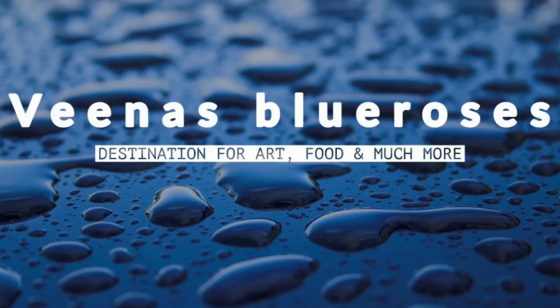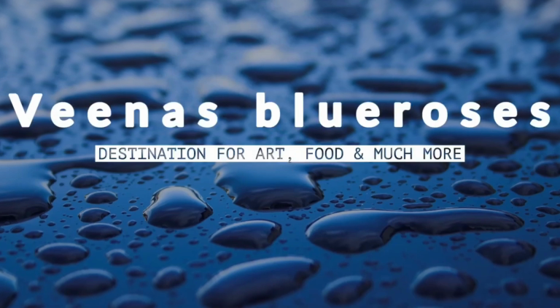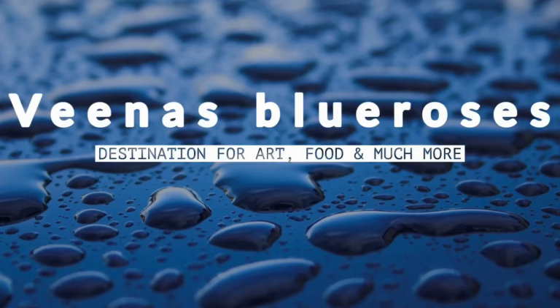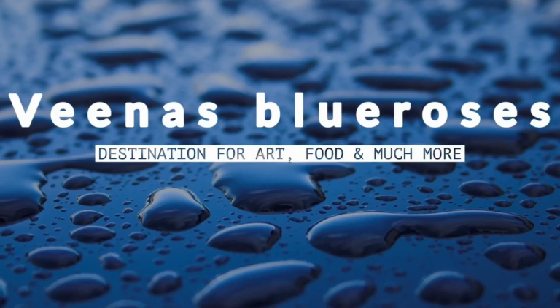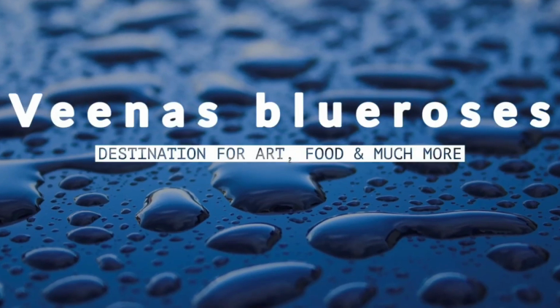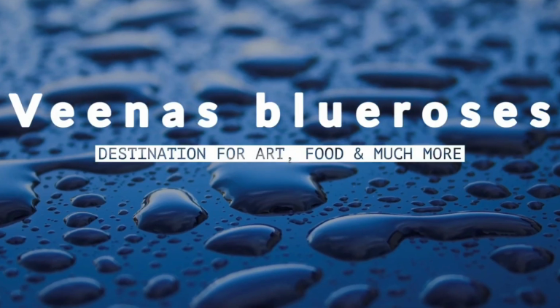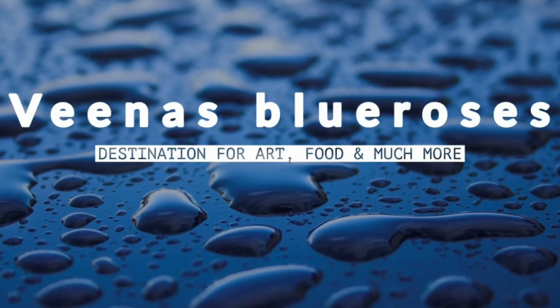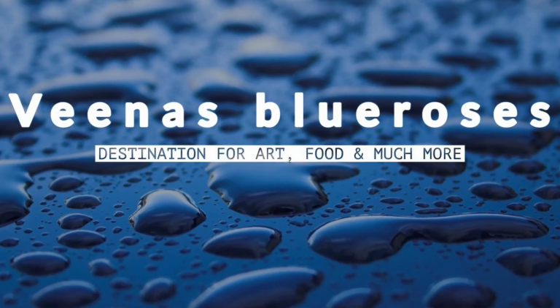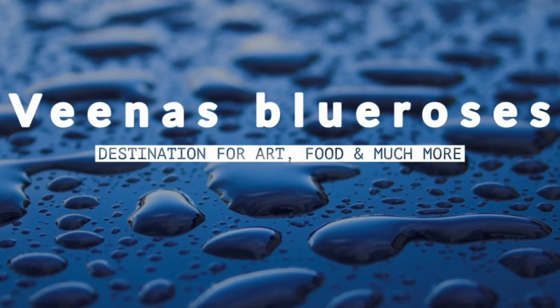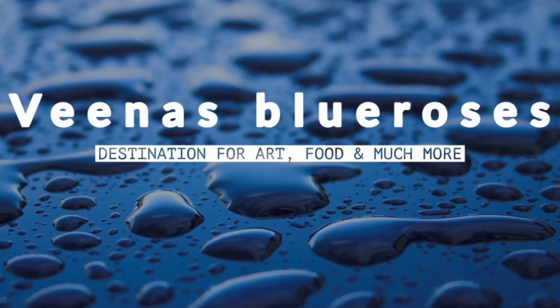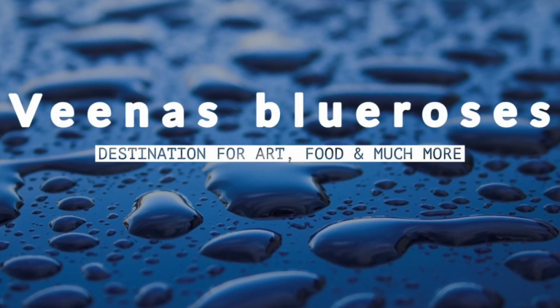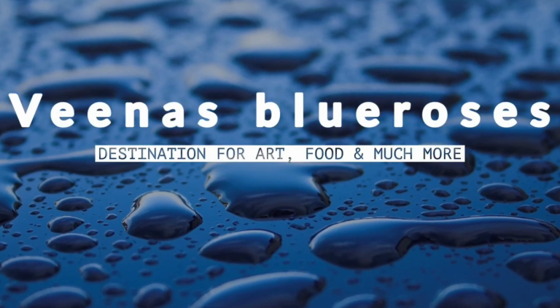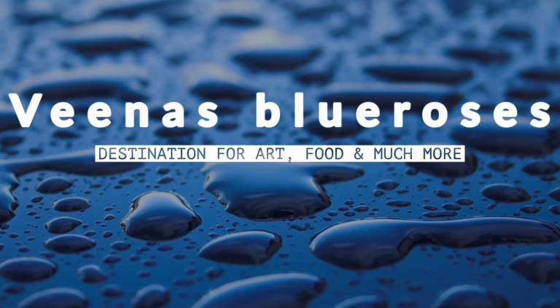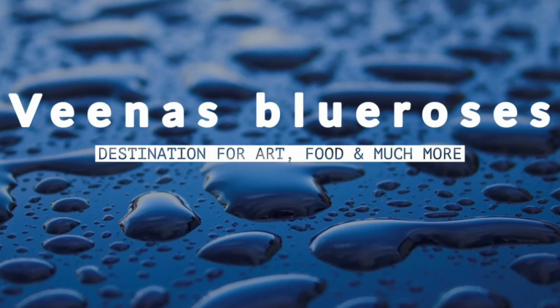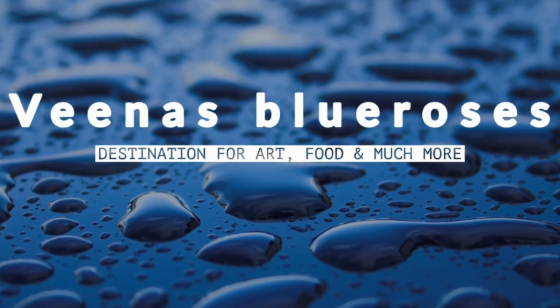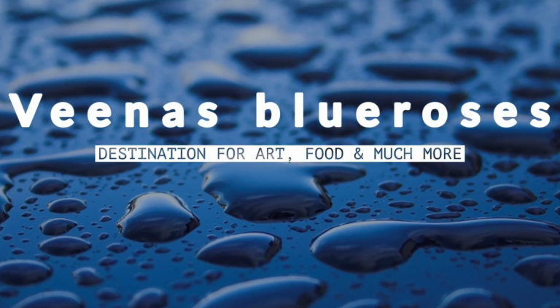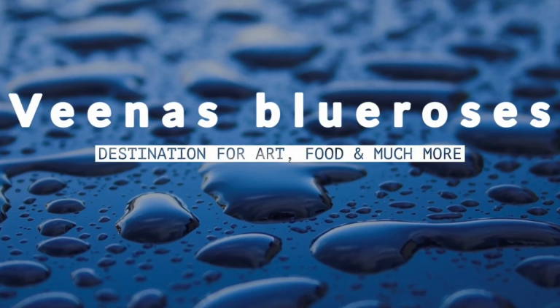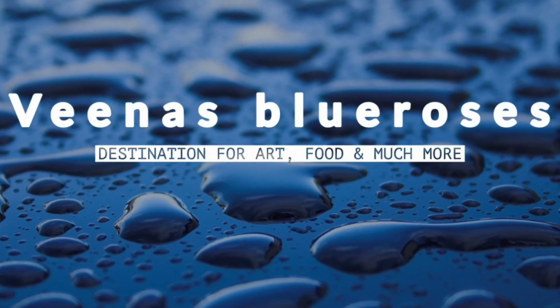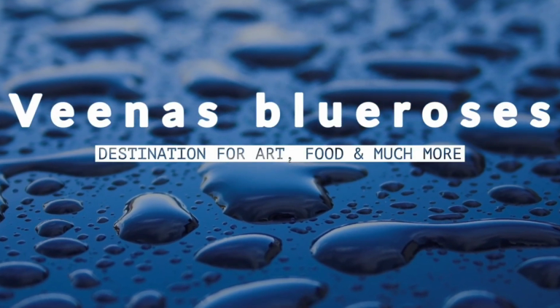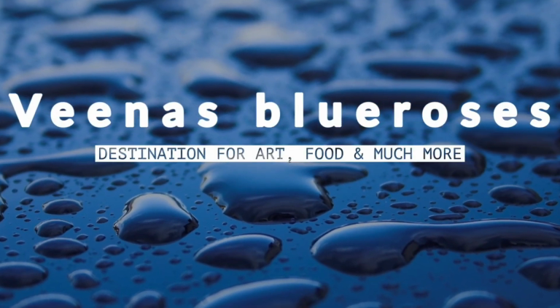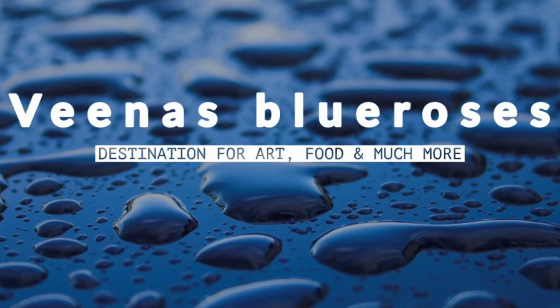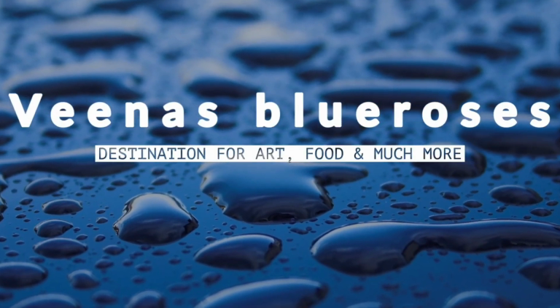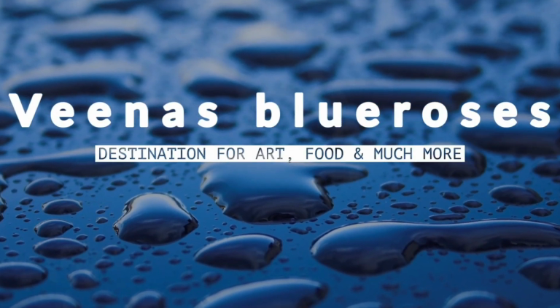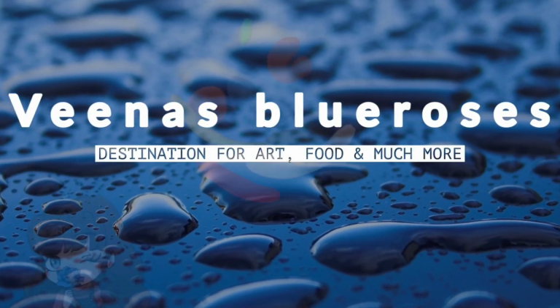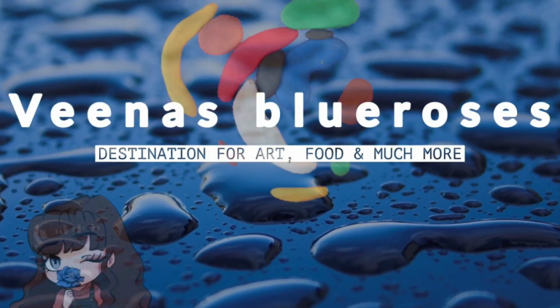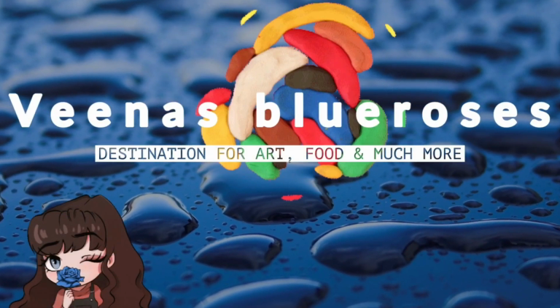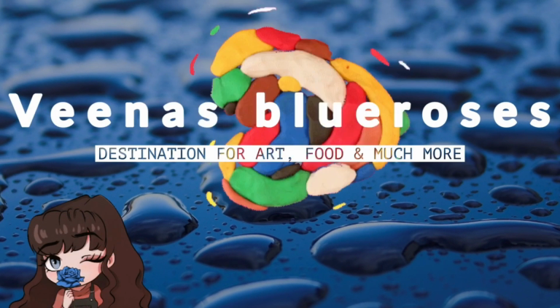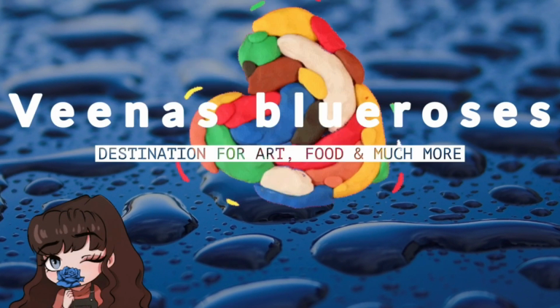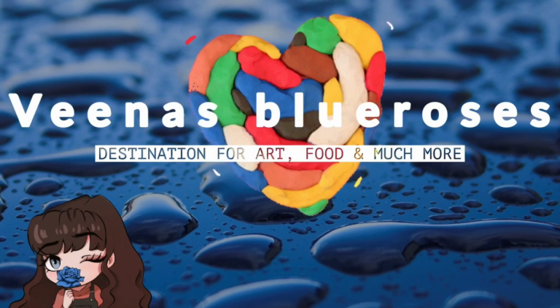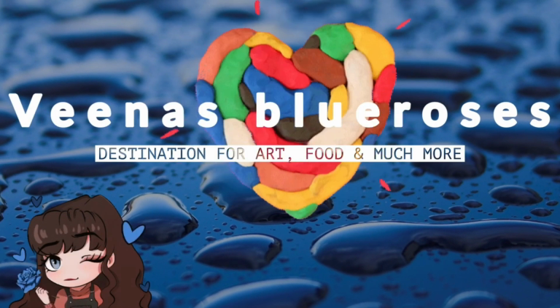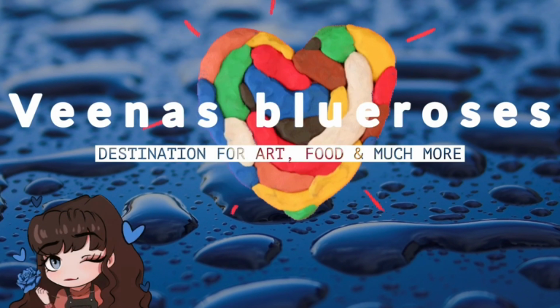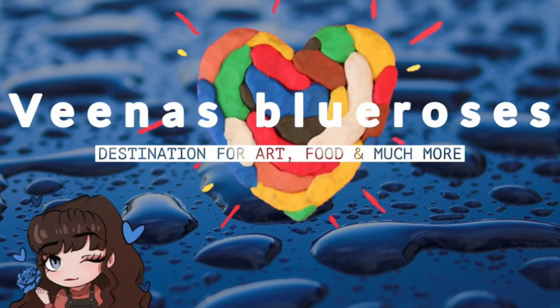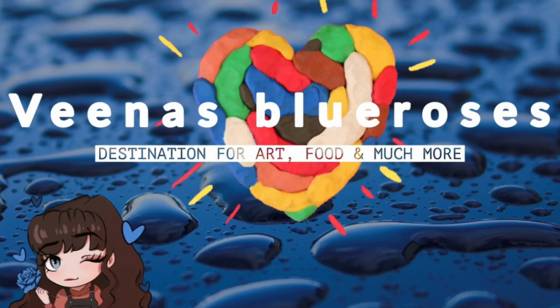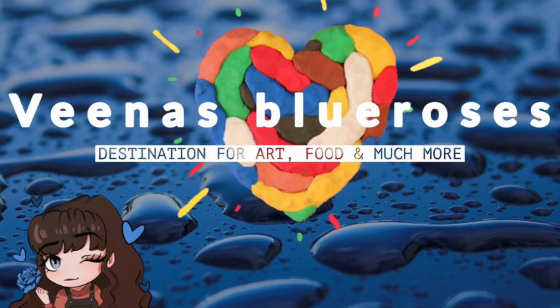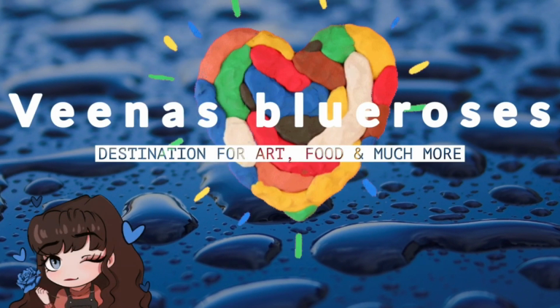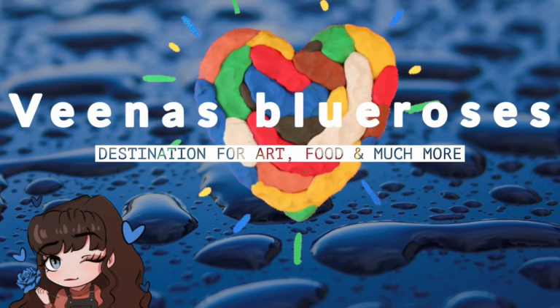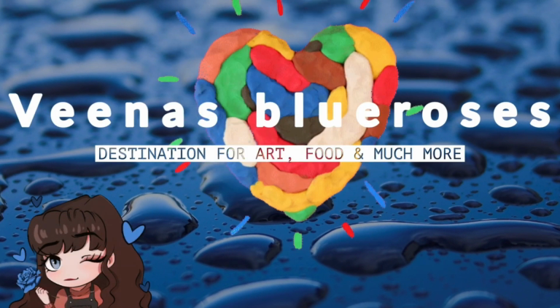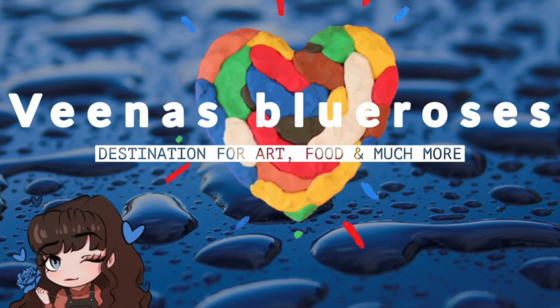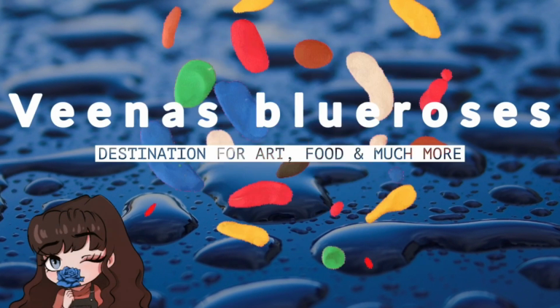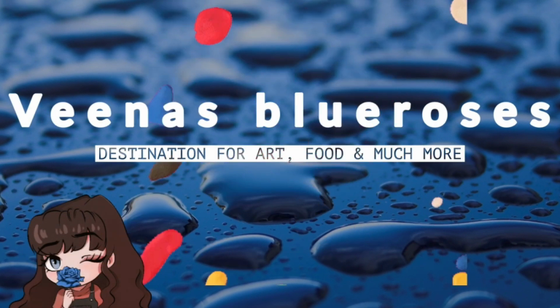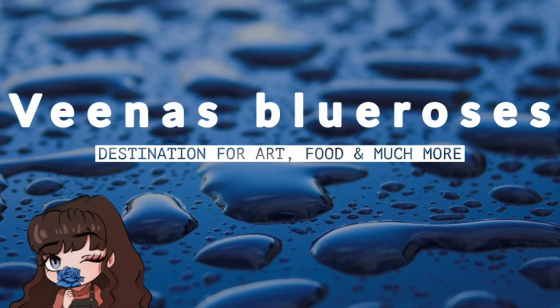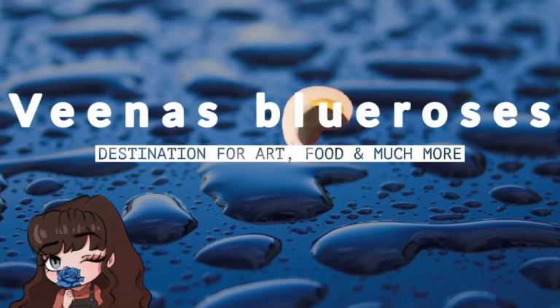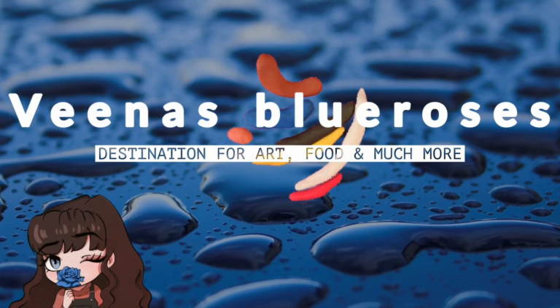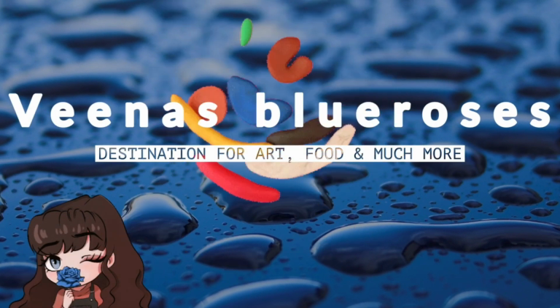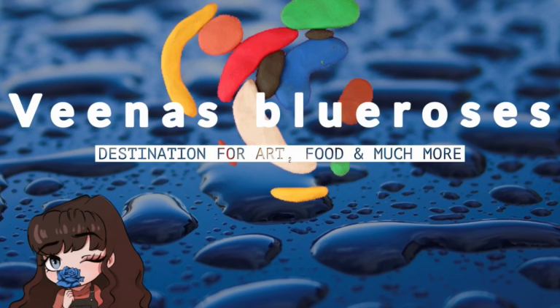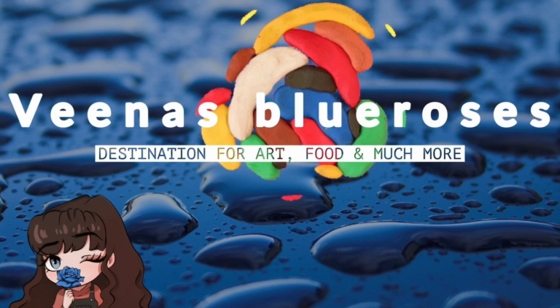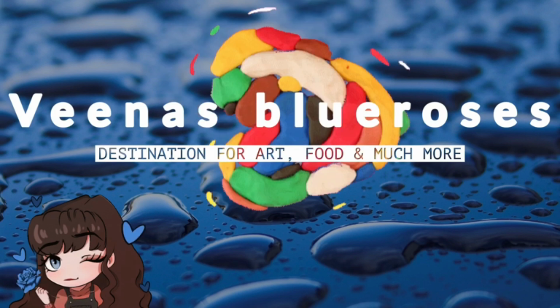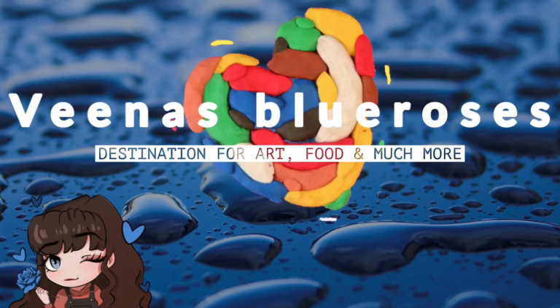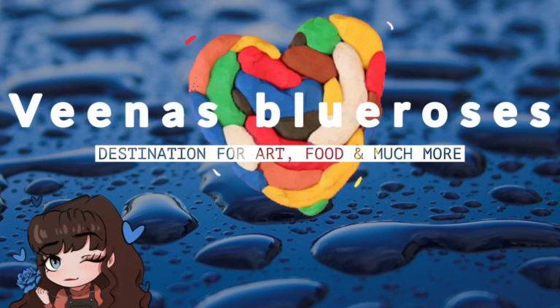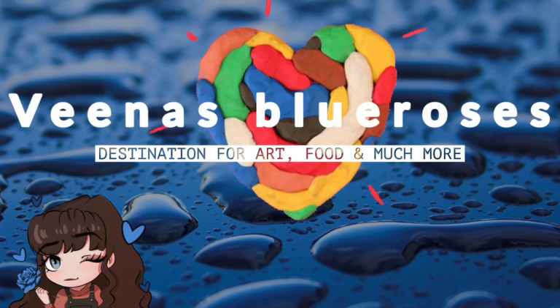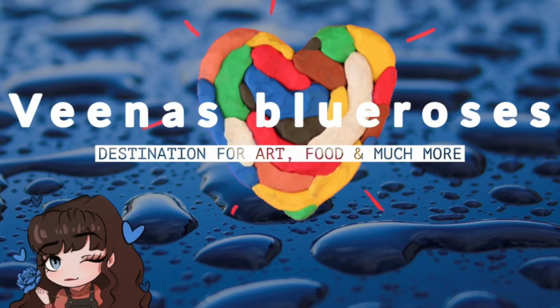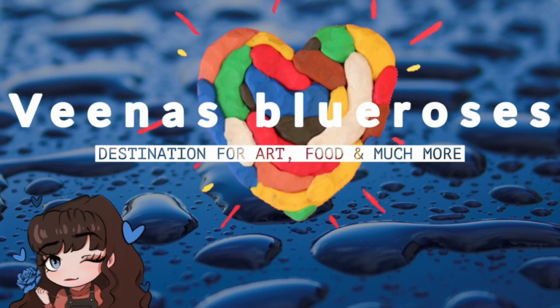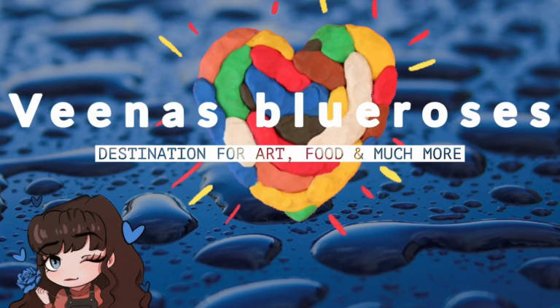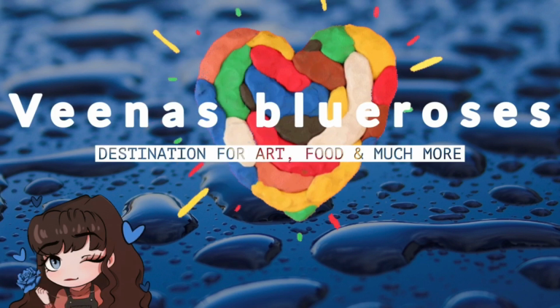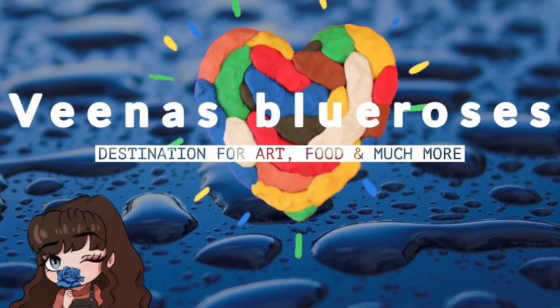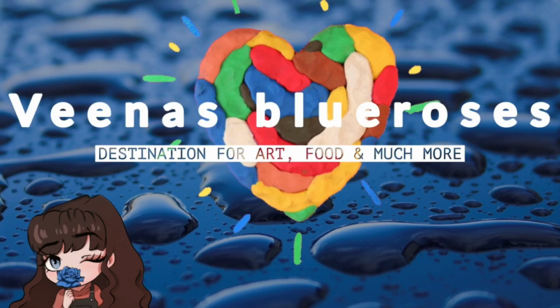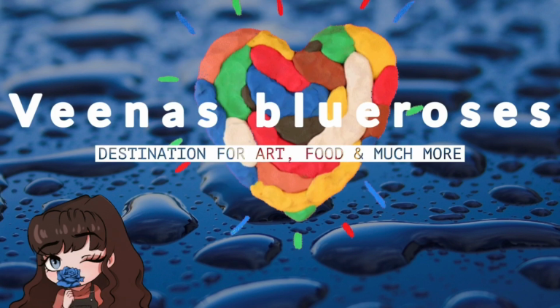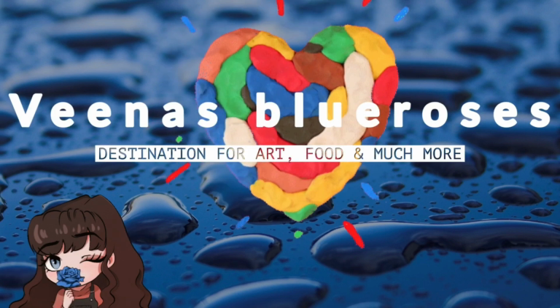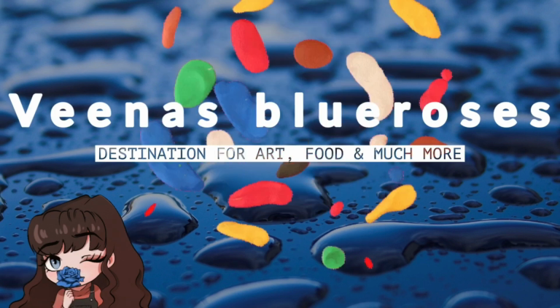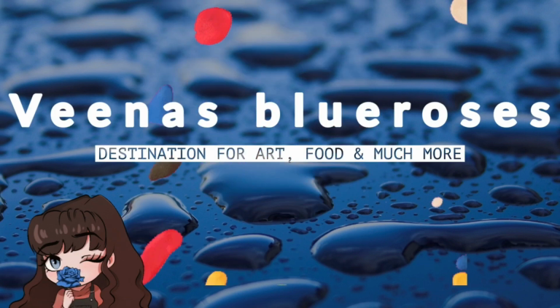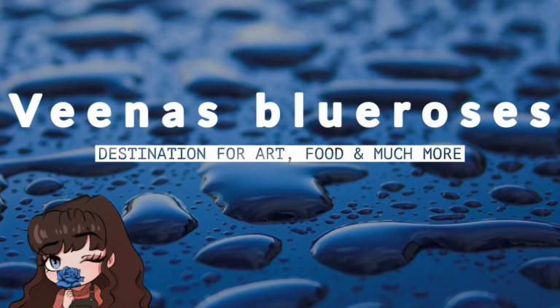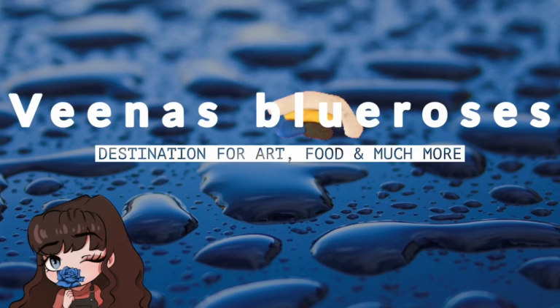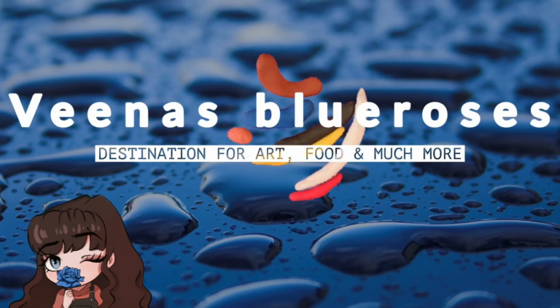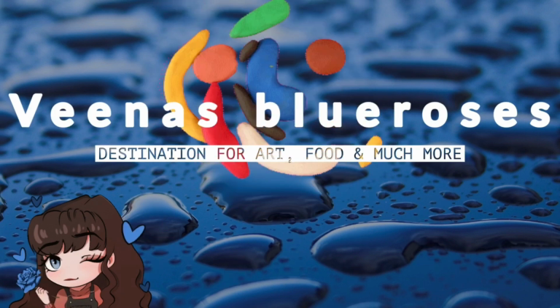Hello friends! Welcome to Veena's channel, a destination for art, food, and much more. This is my home-style yogurt video.